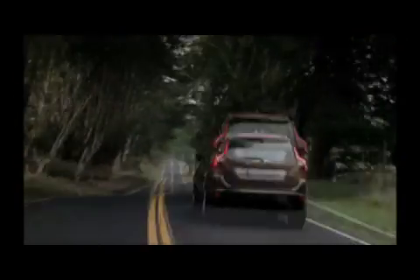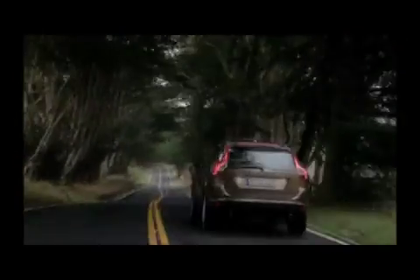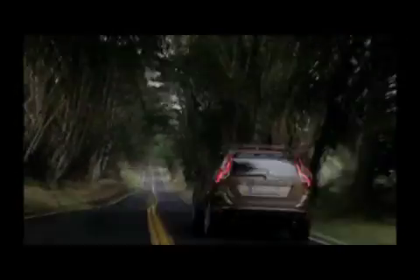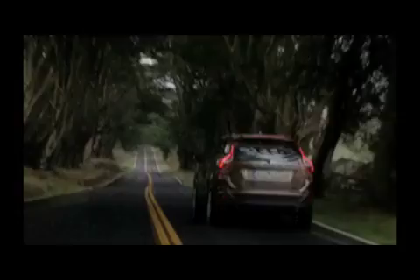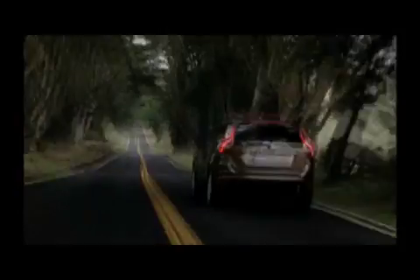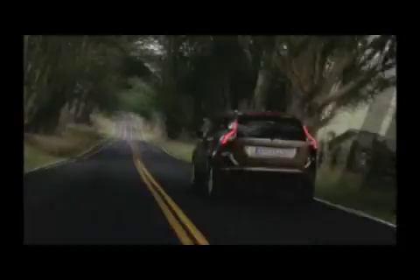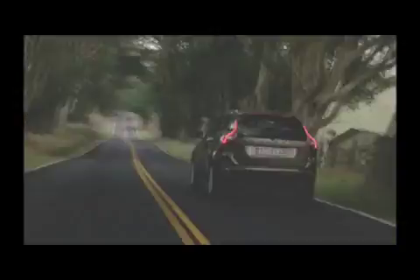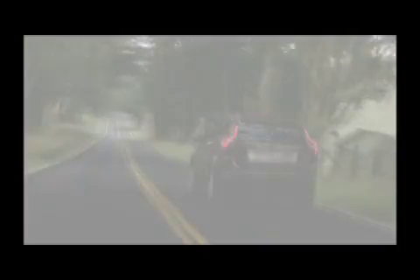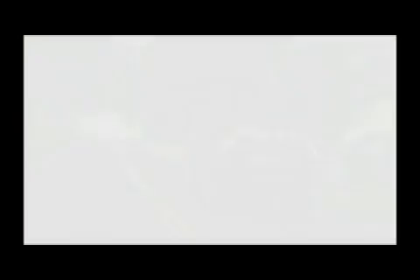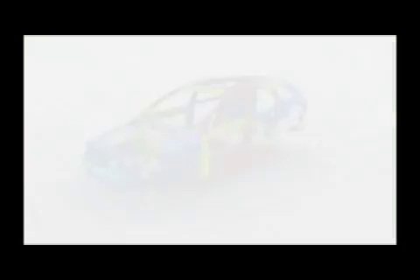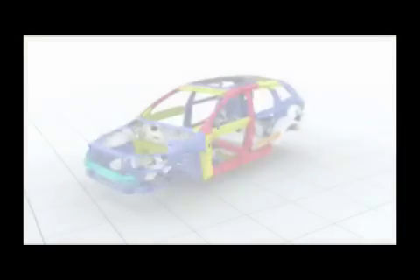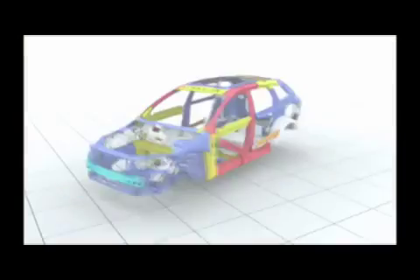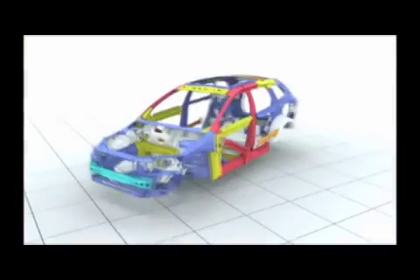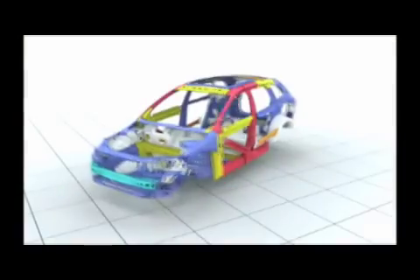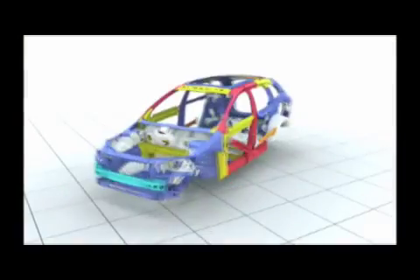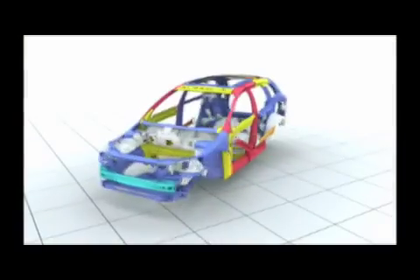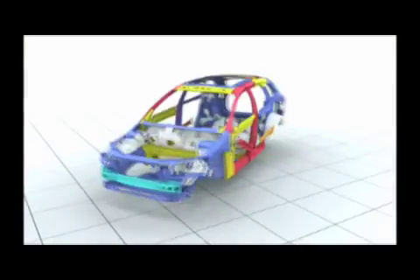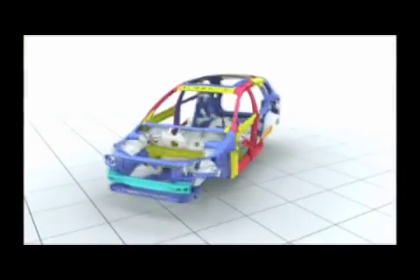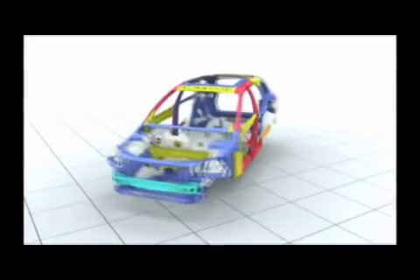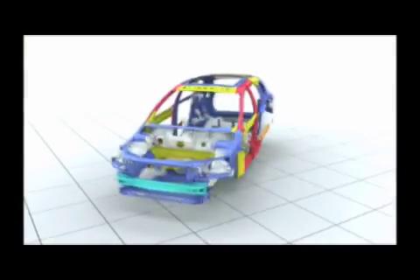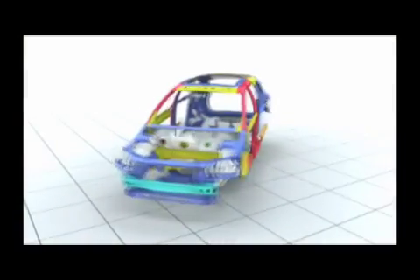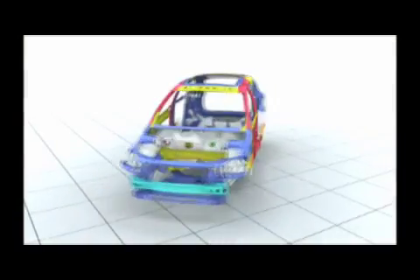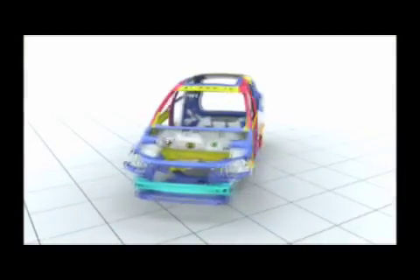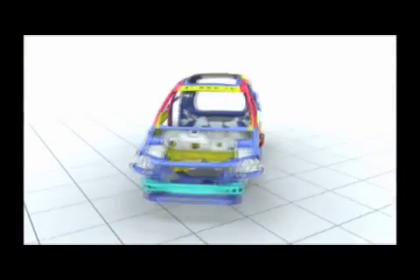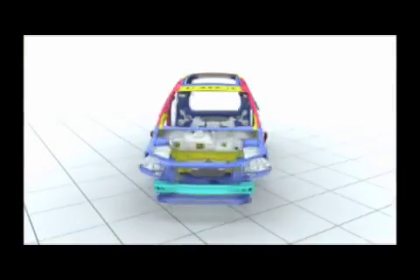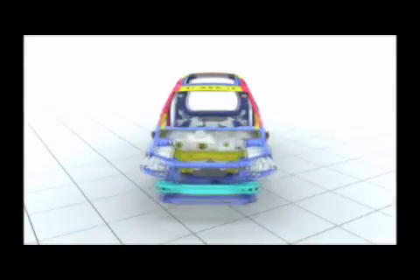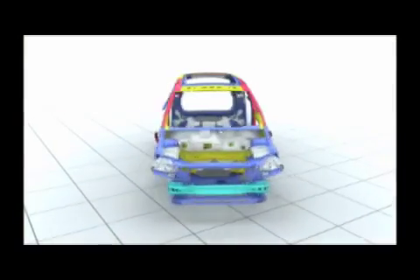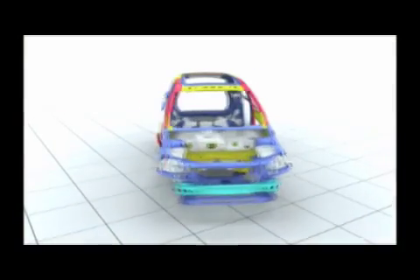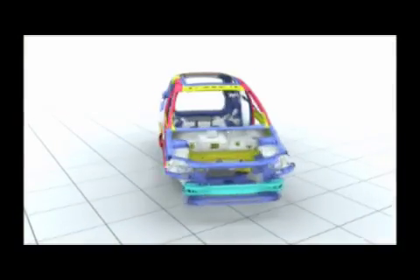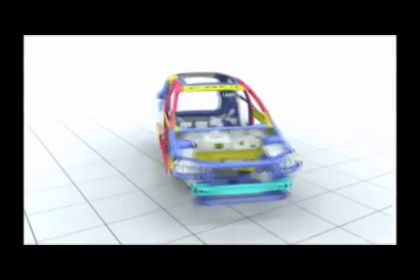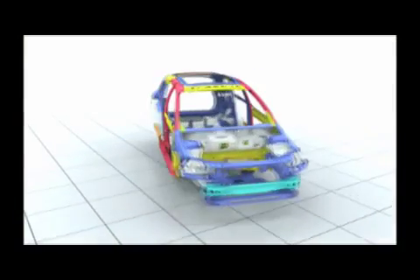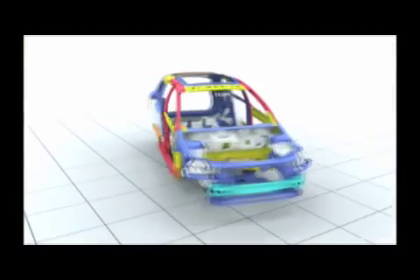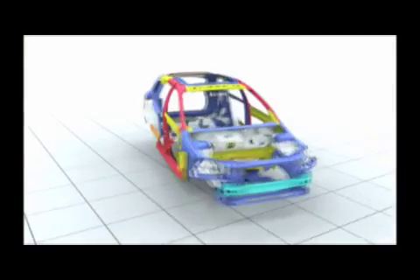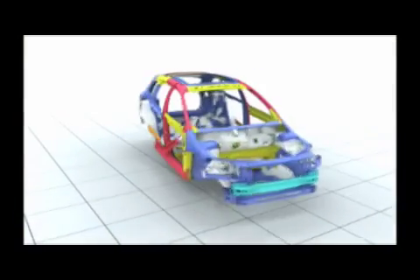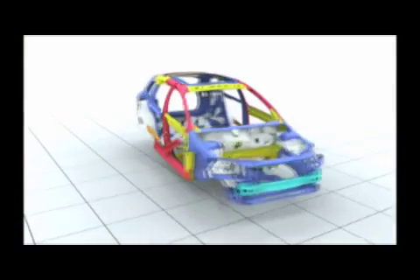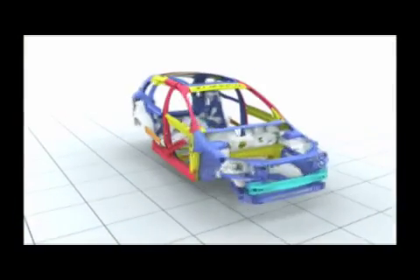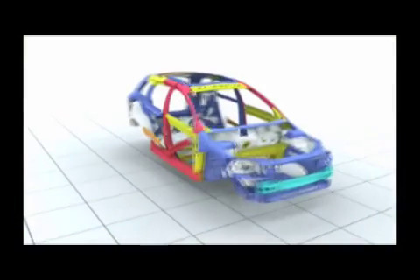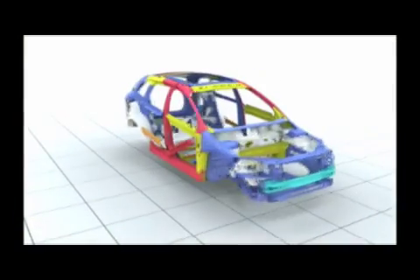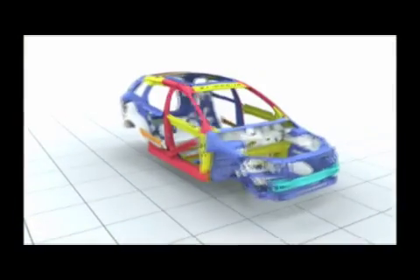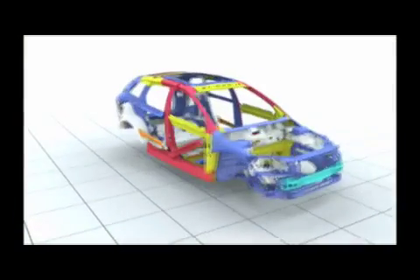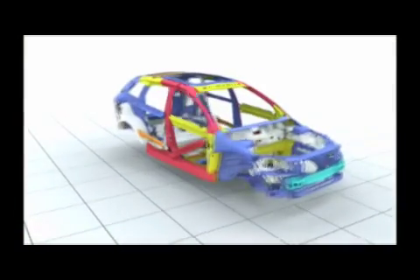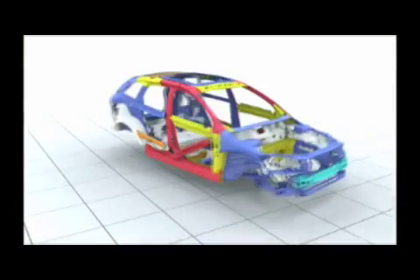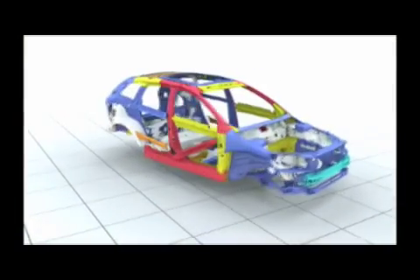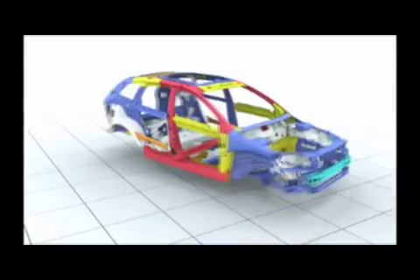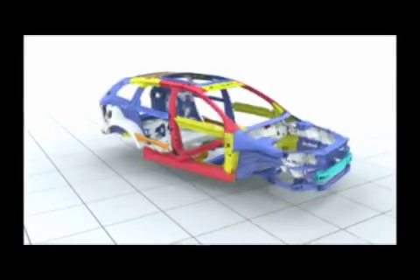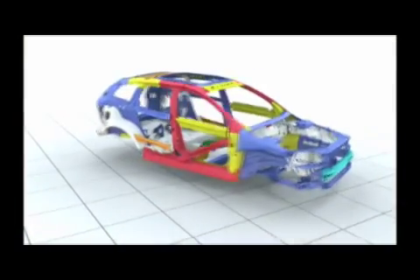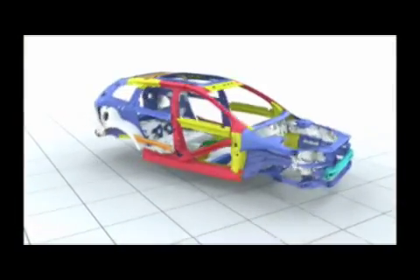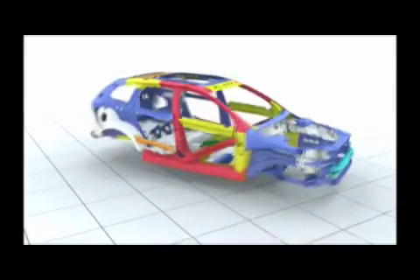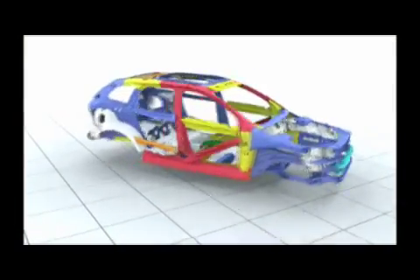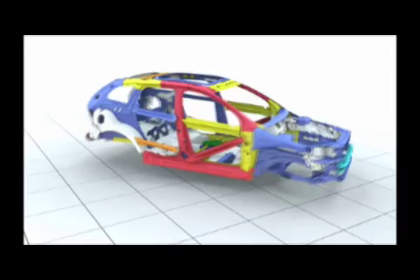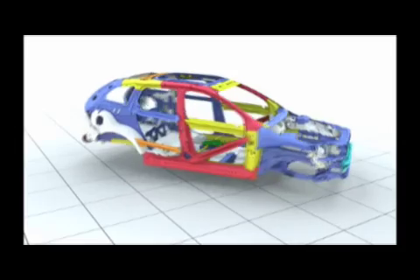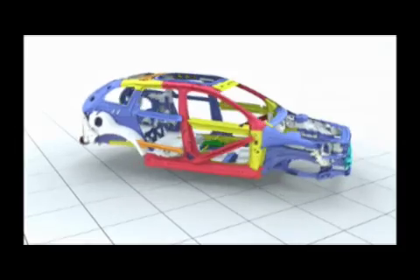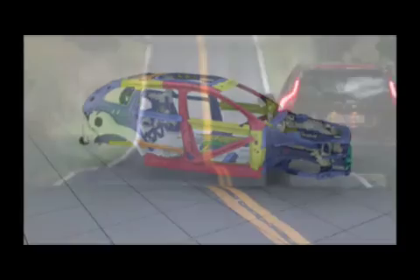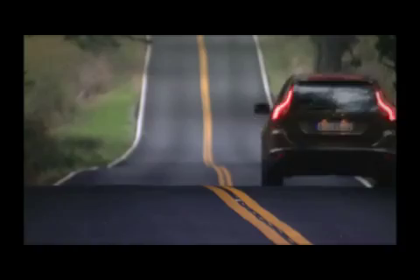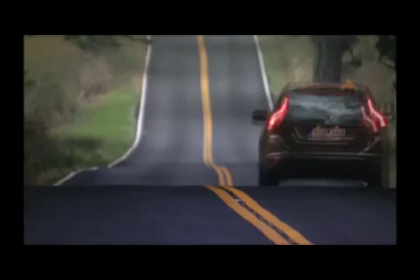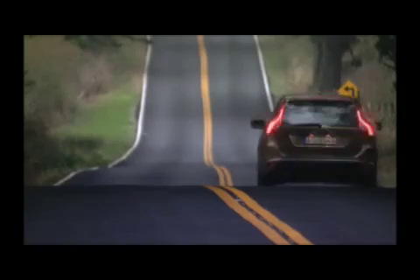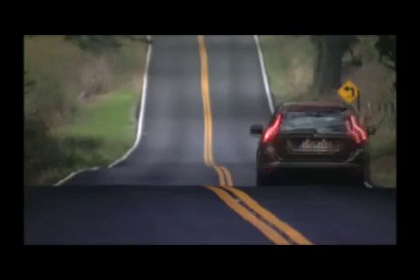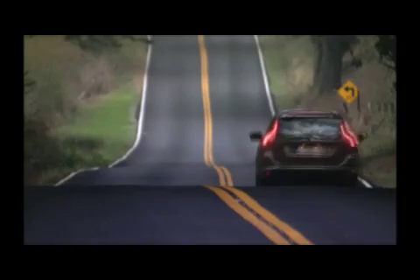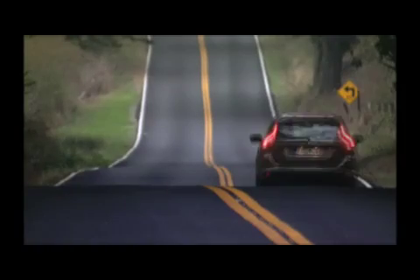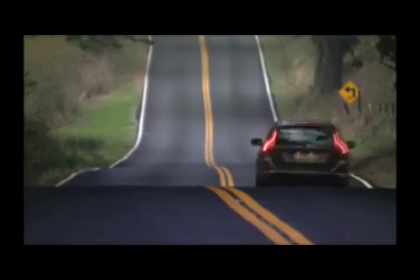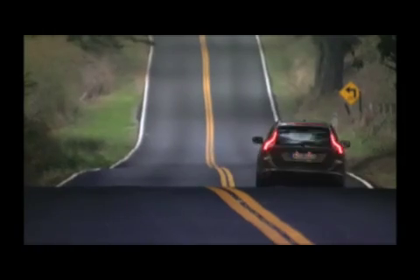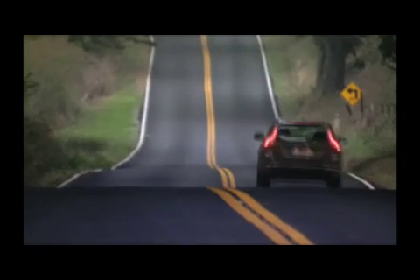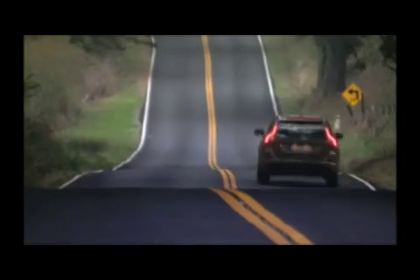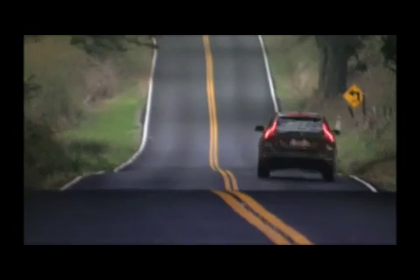Furthermore, the strong safety cage helps provide the occupants with optimum protection in the event of an accident.